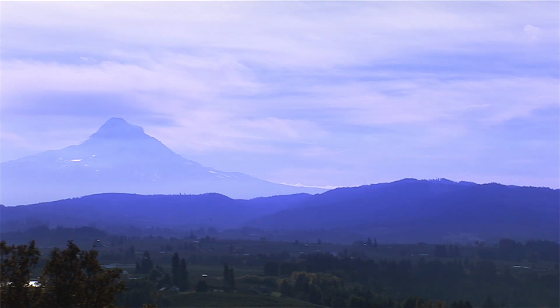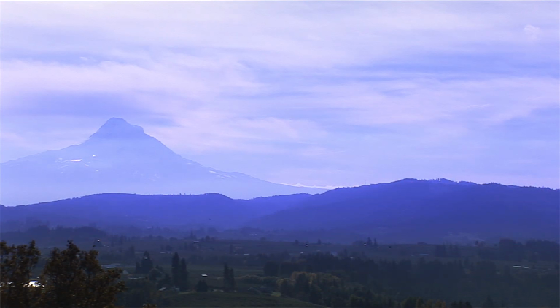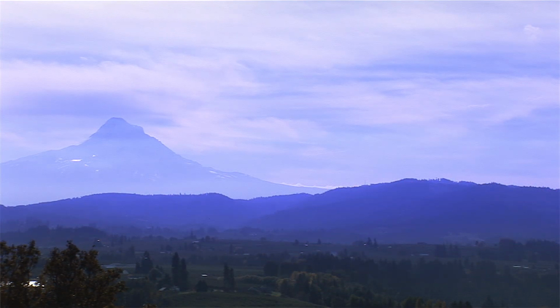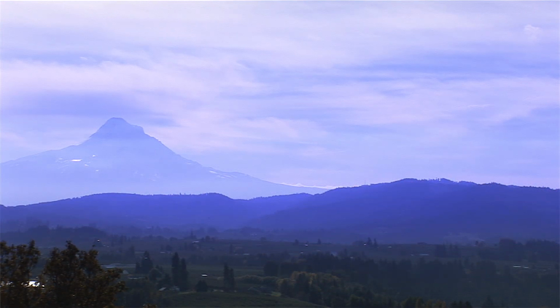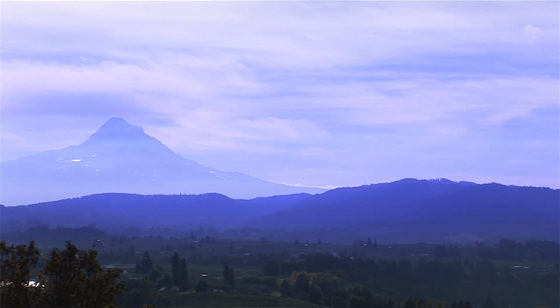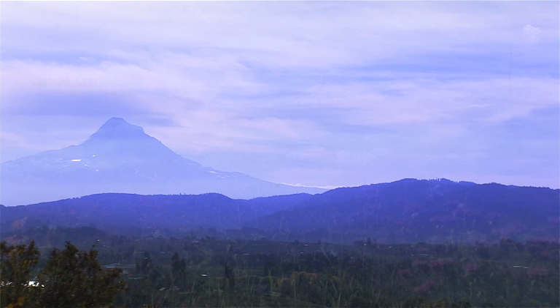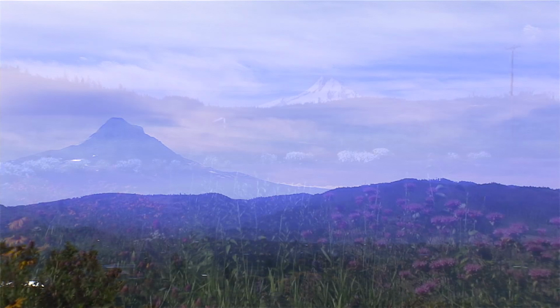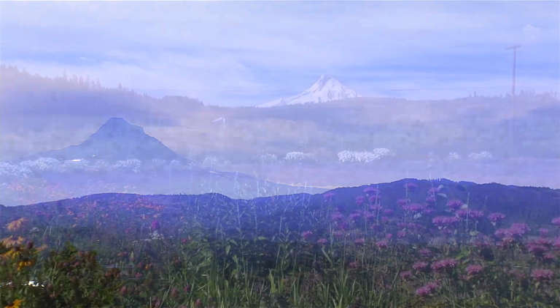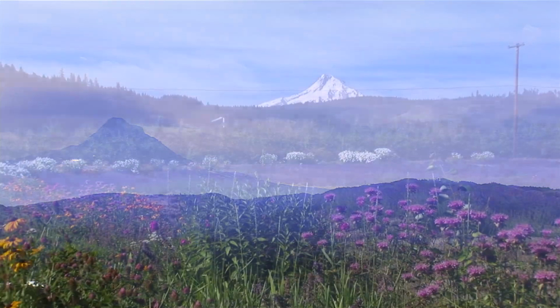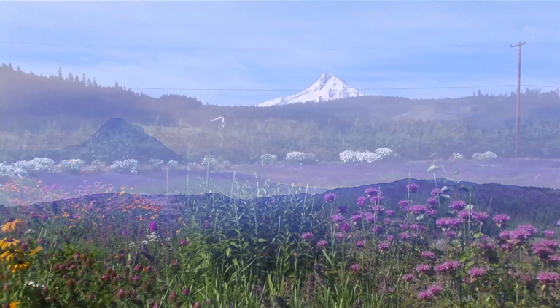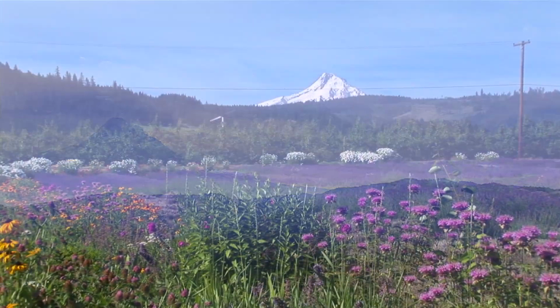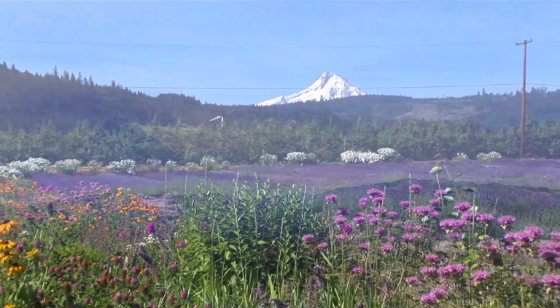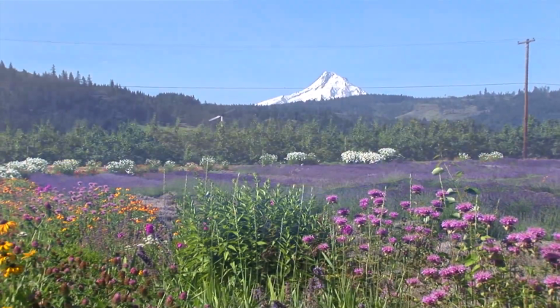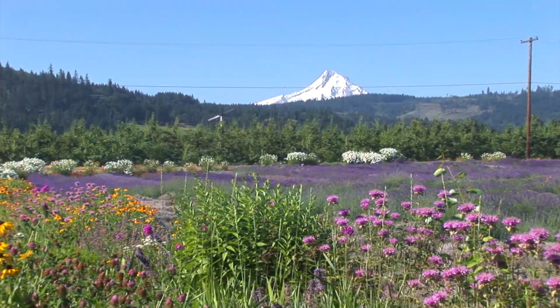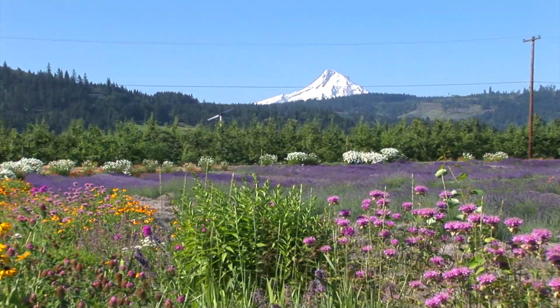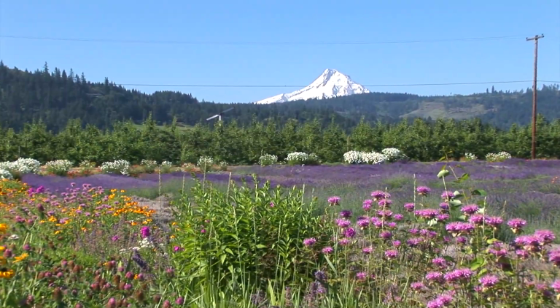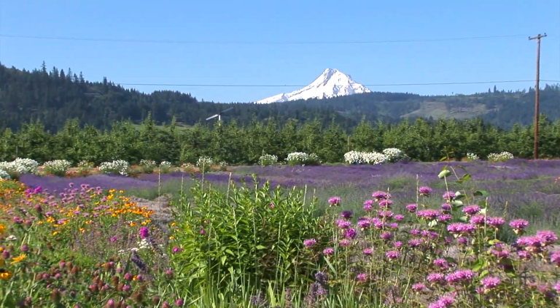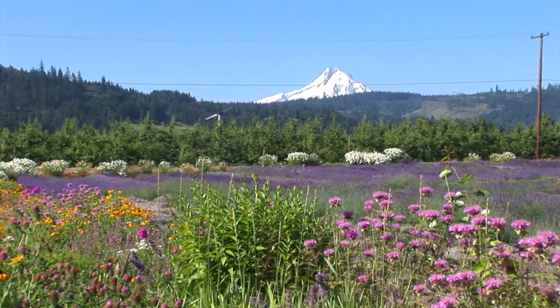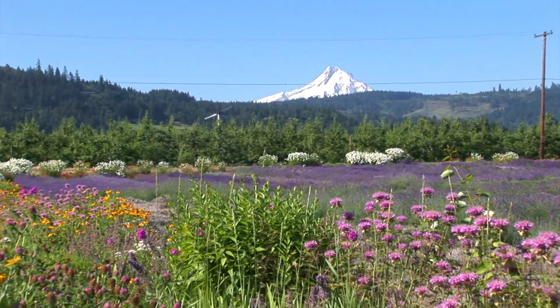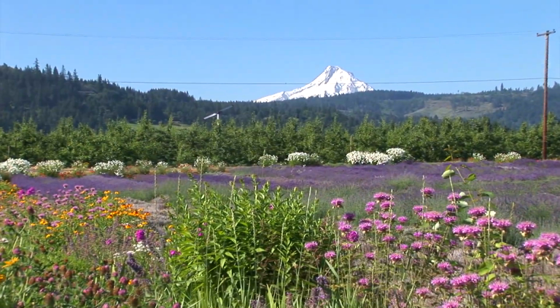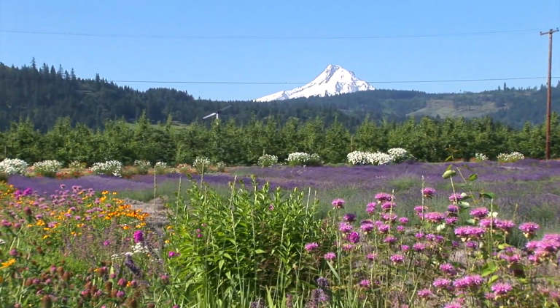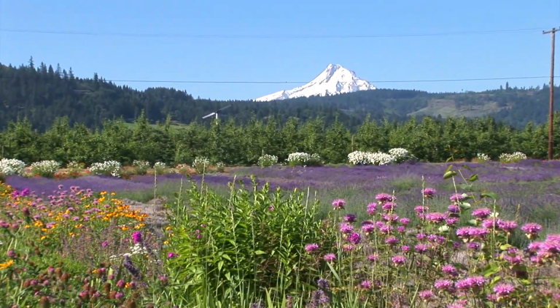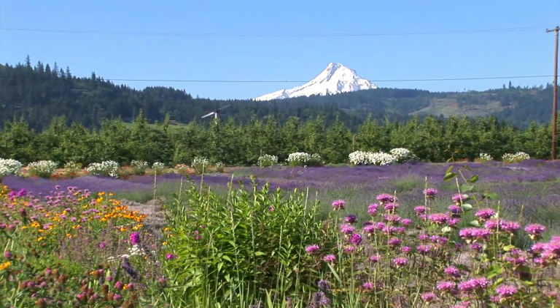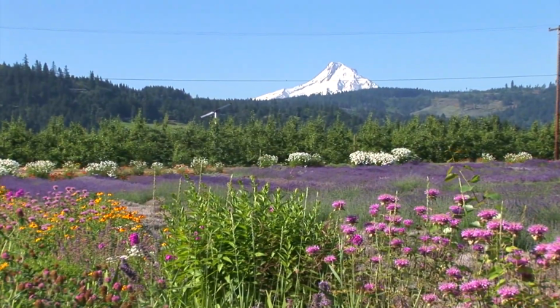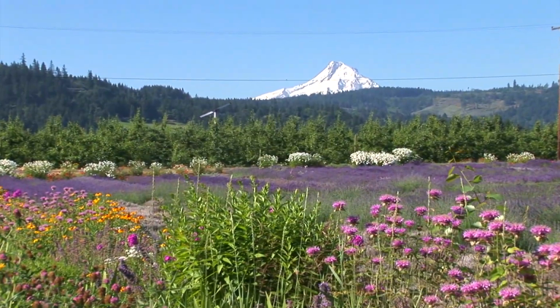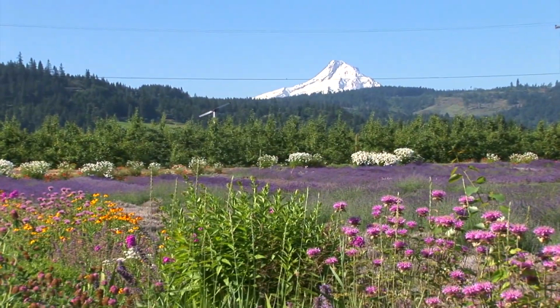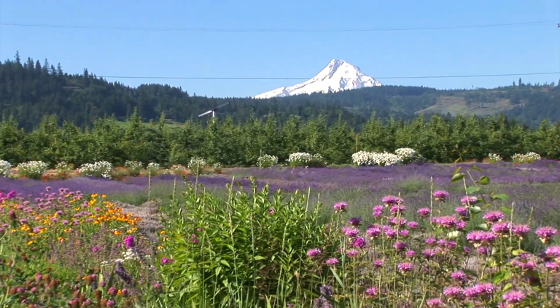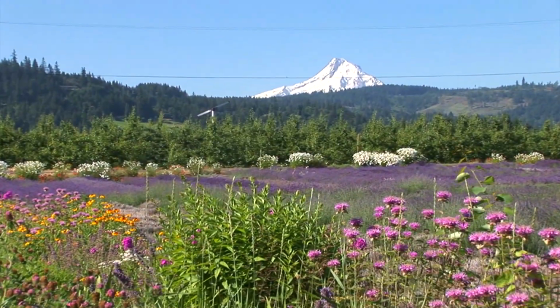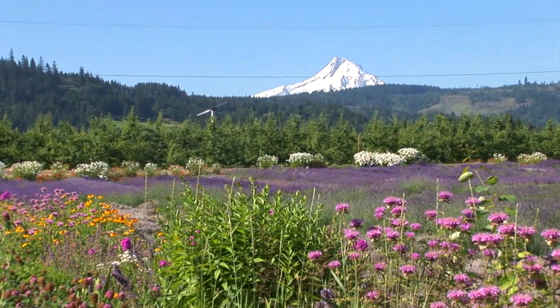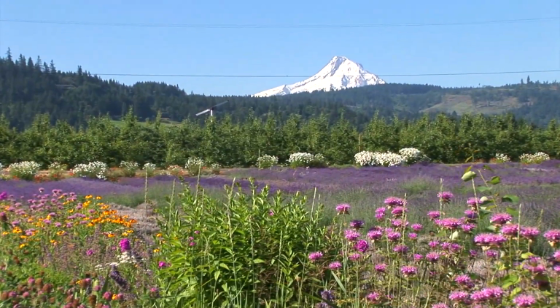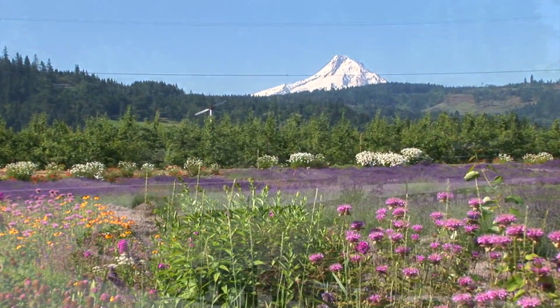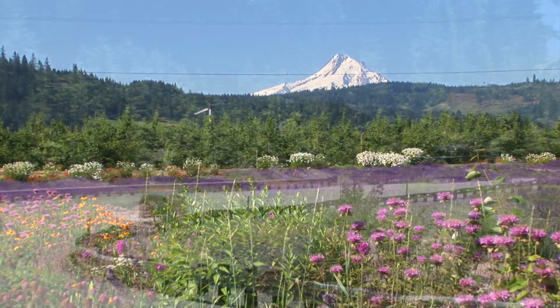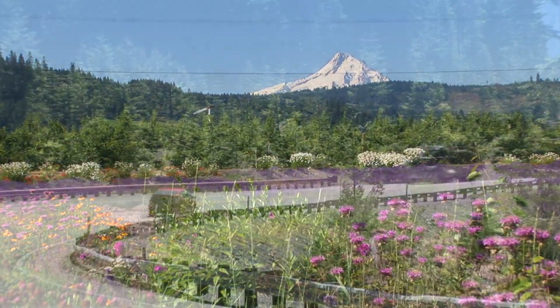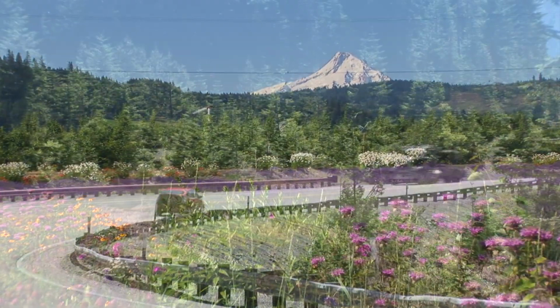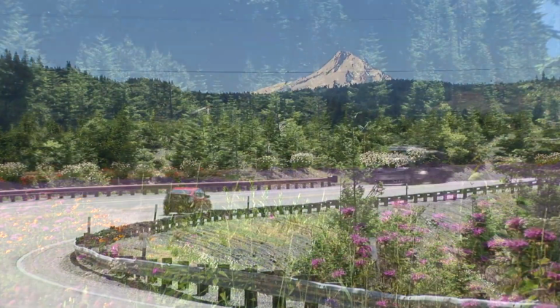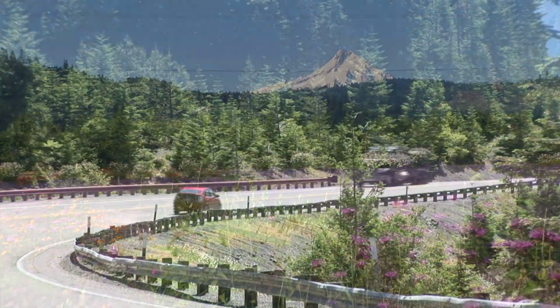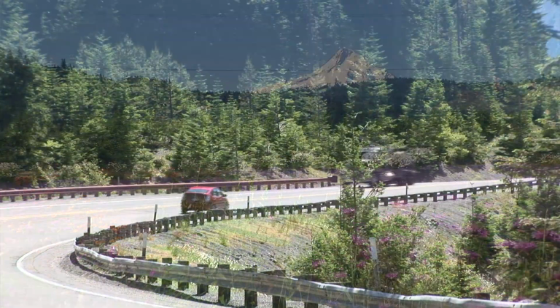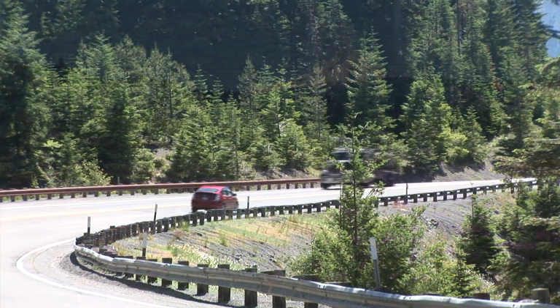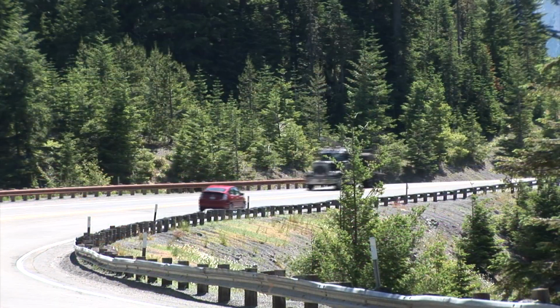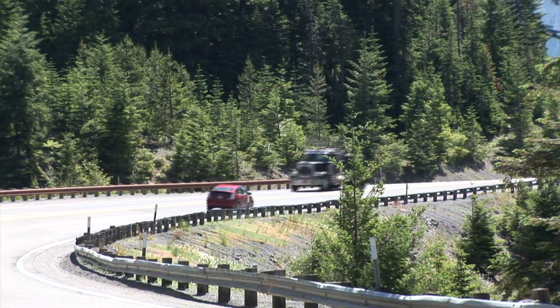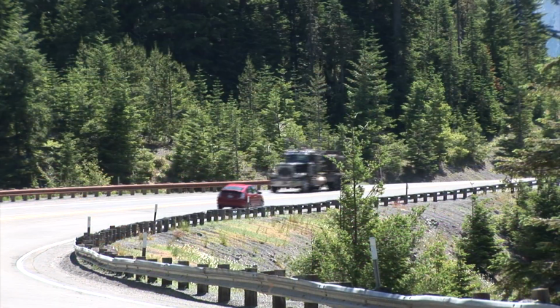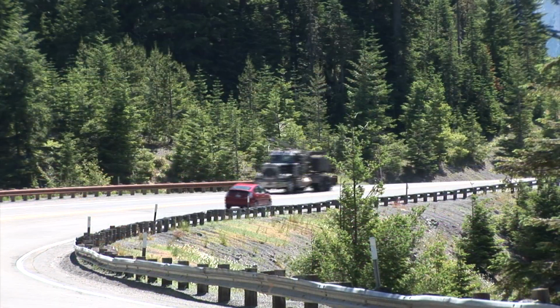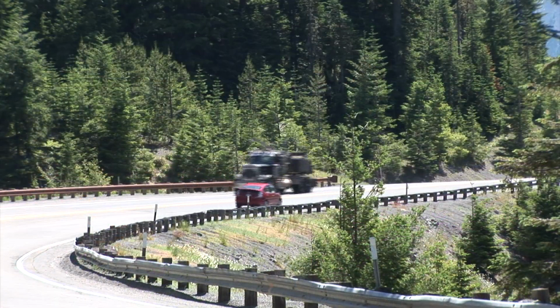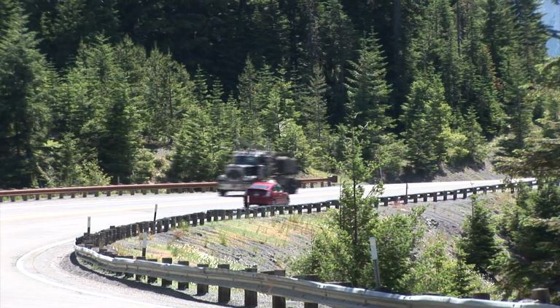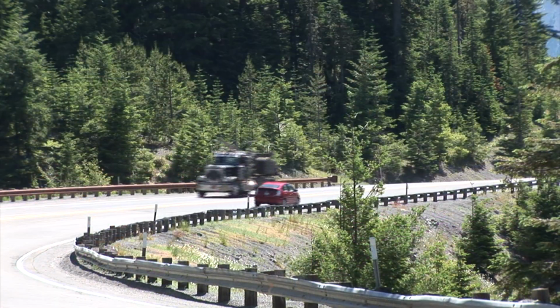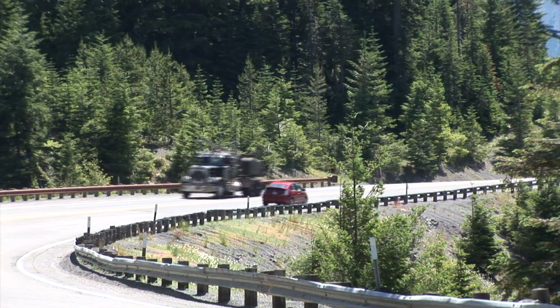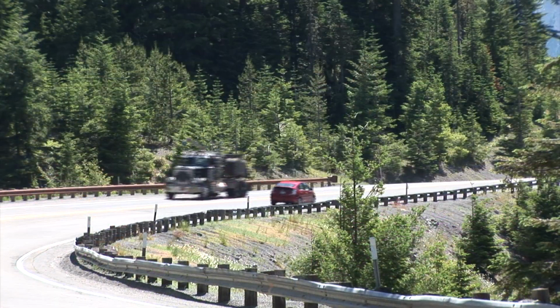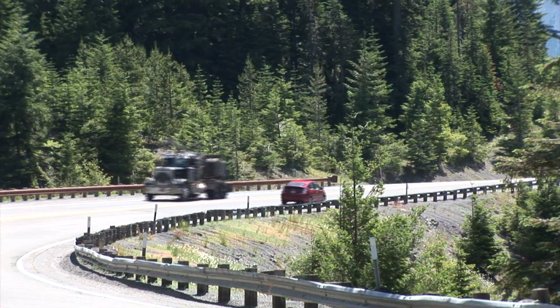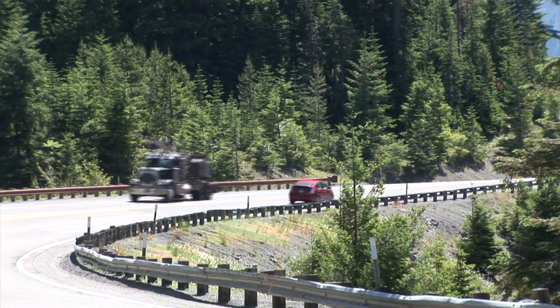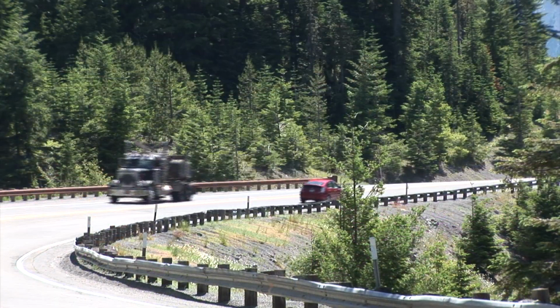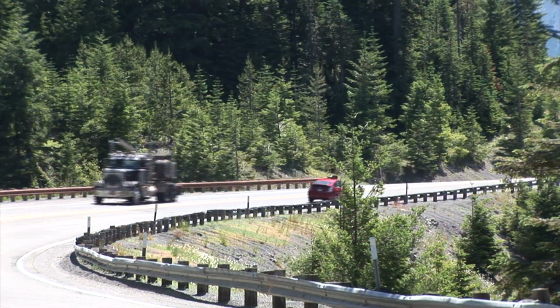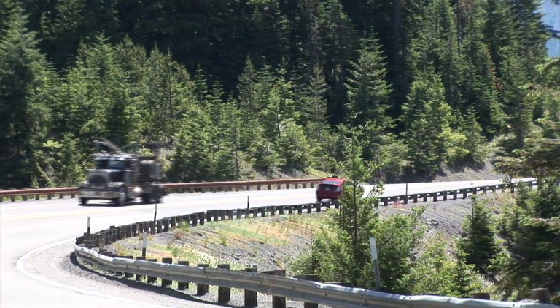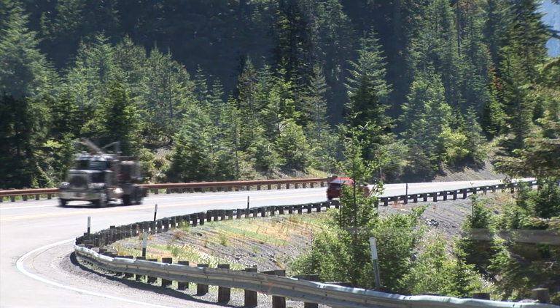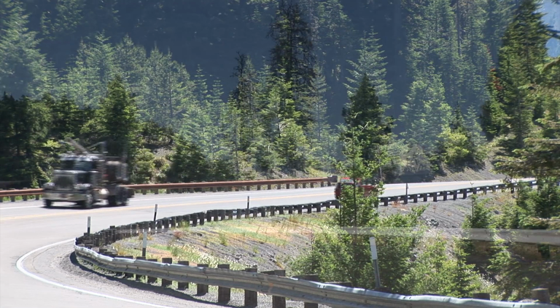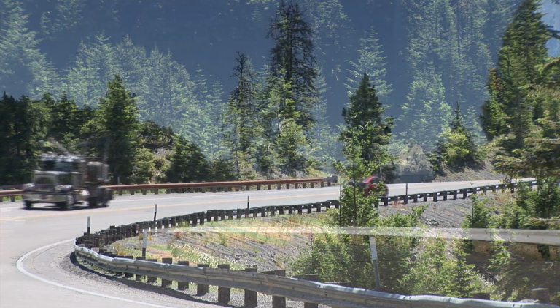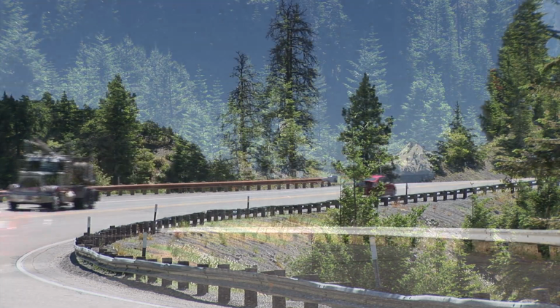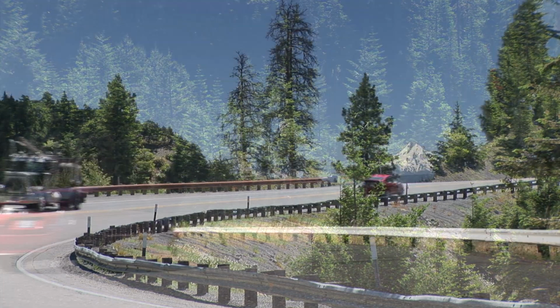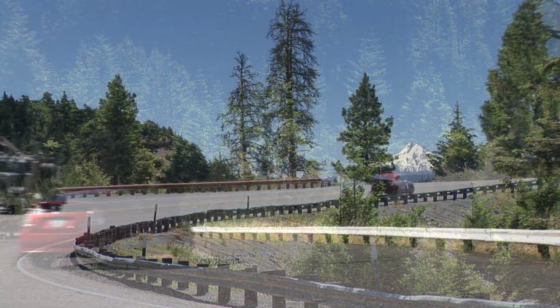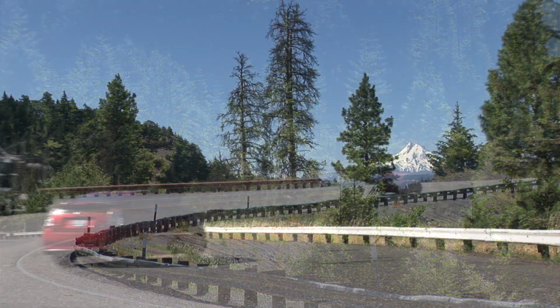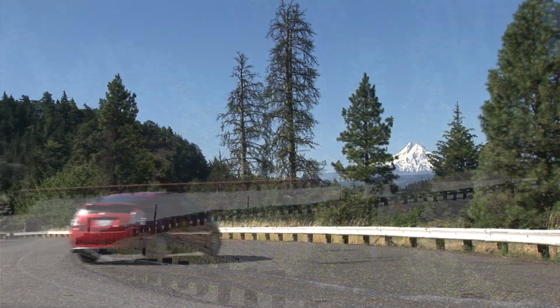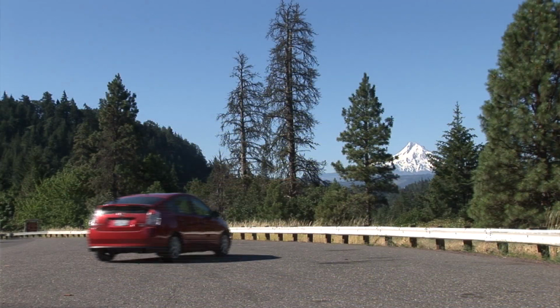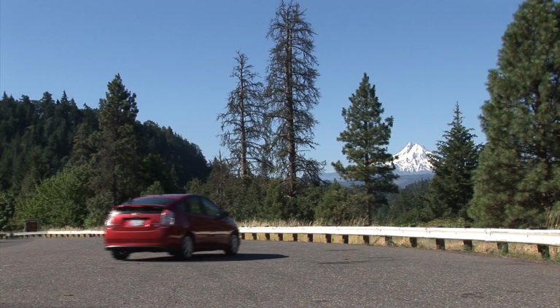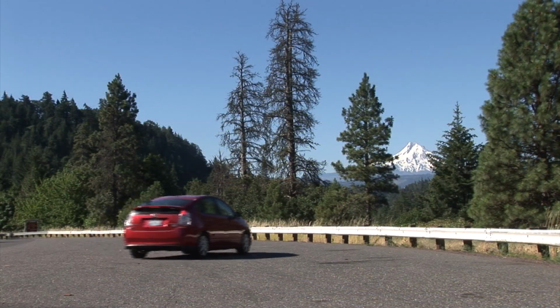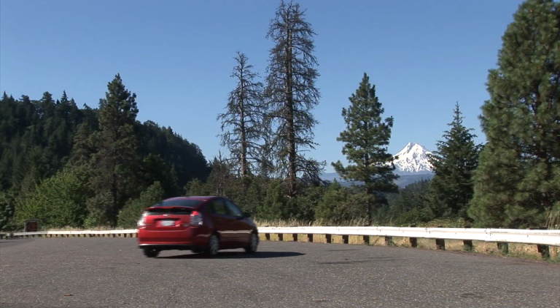It's hard not to stare at the mountain, but keep your eyes on the road. There are plenty of pullouts along the way to absorb the scenery.